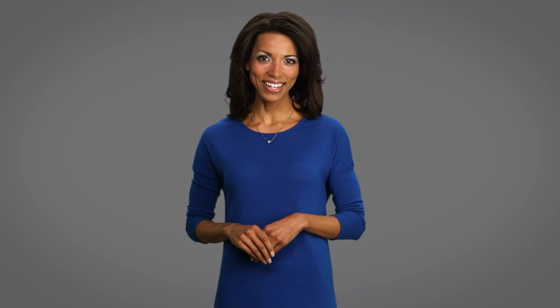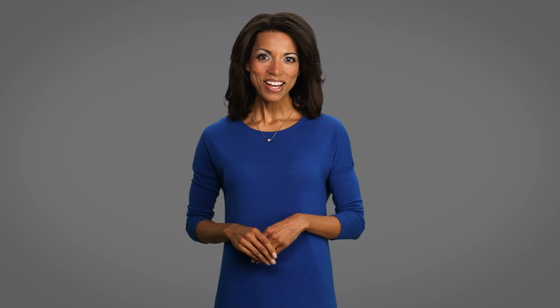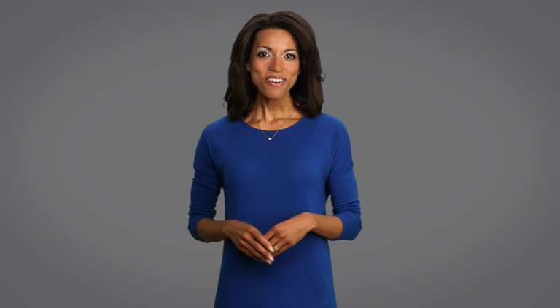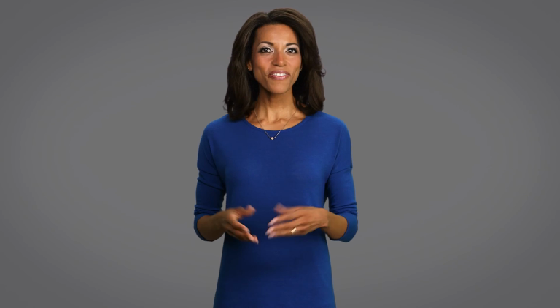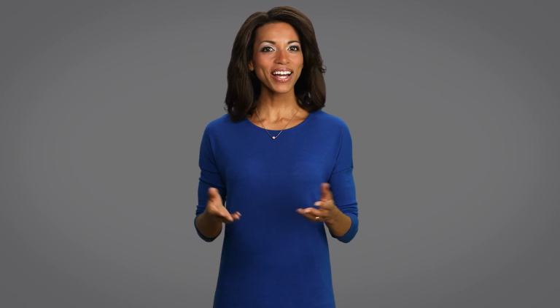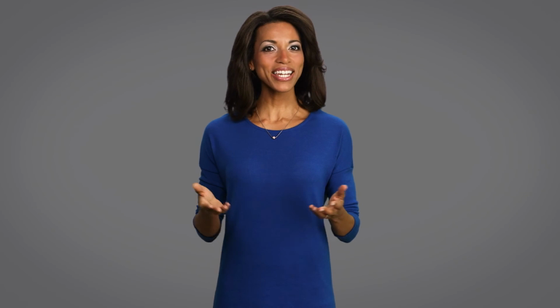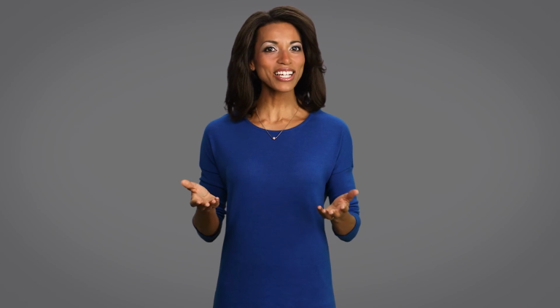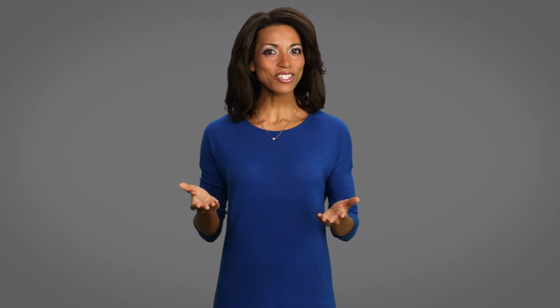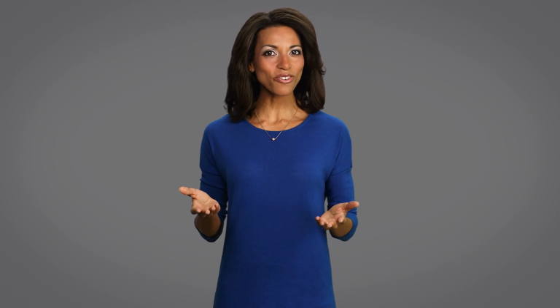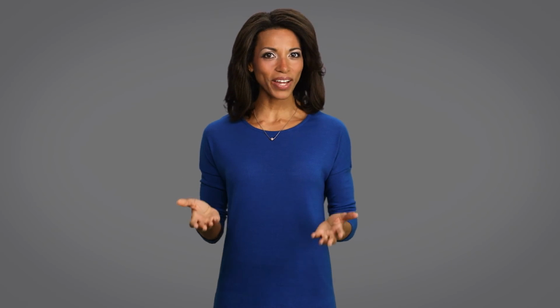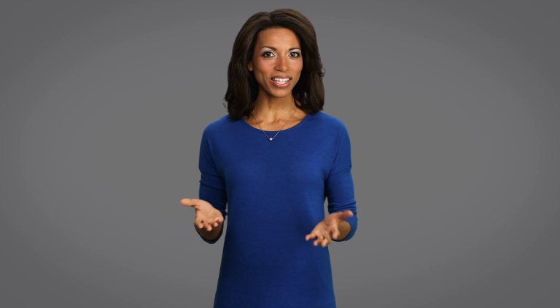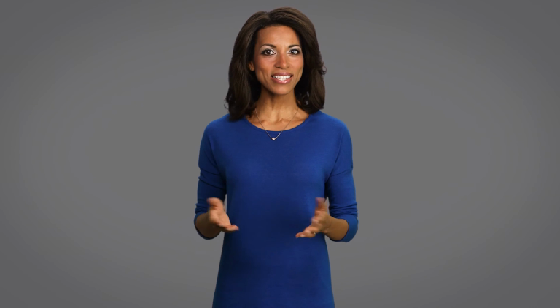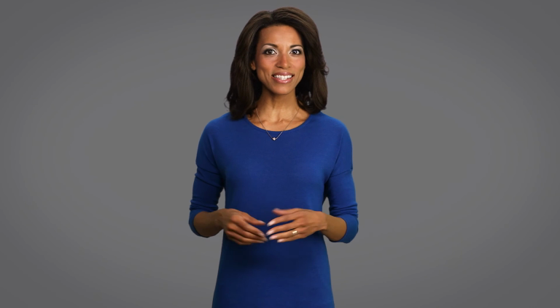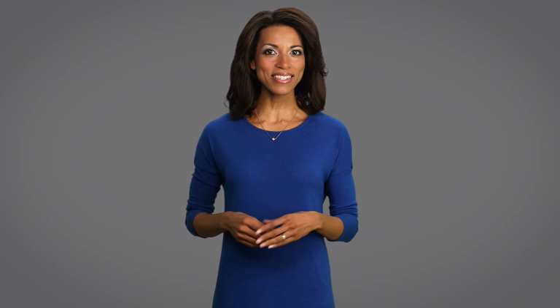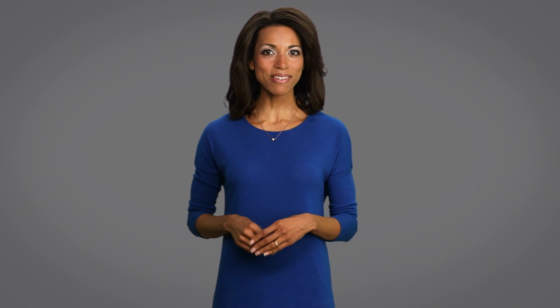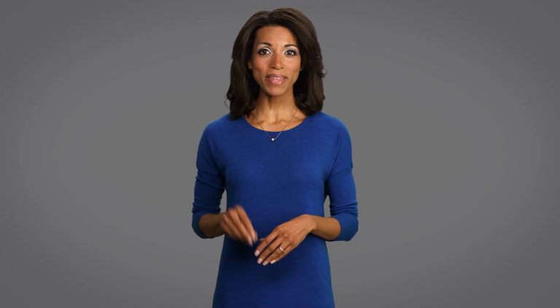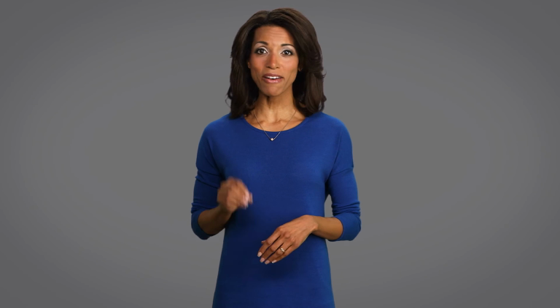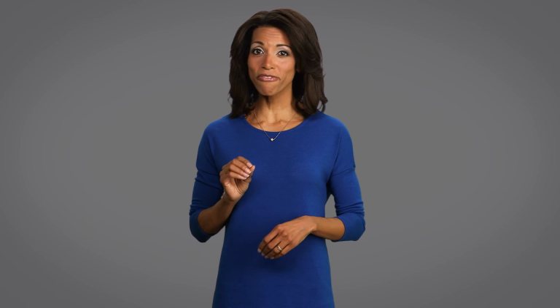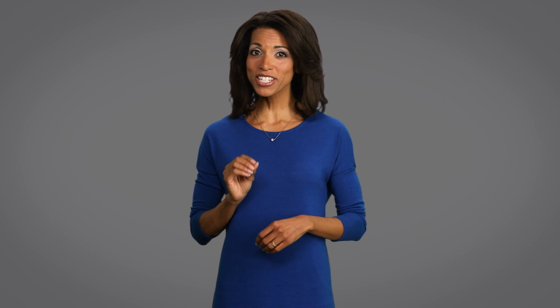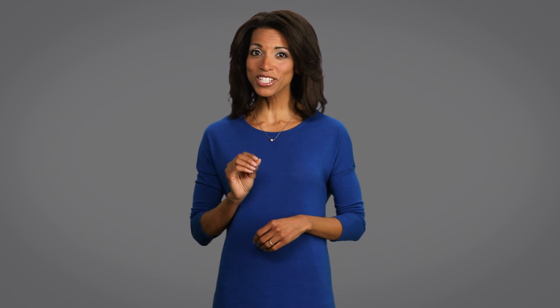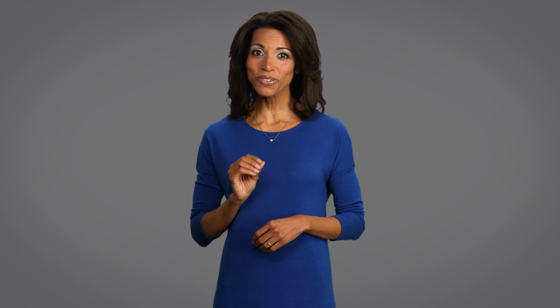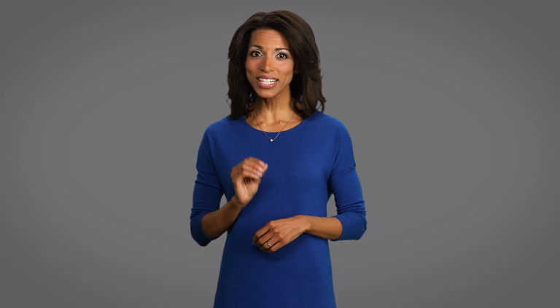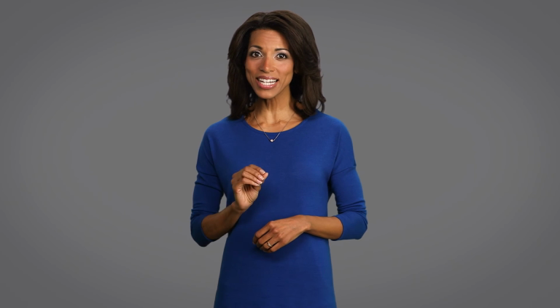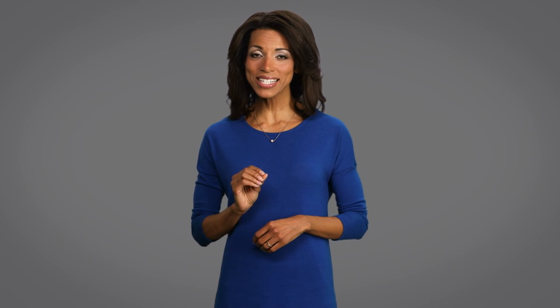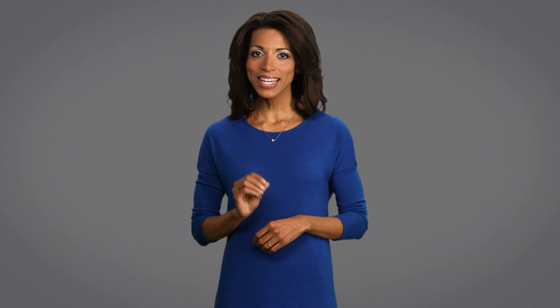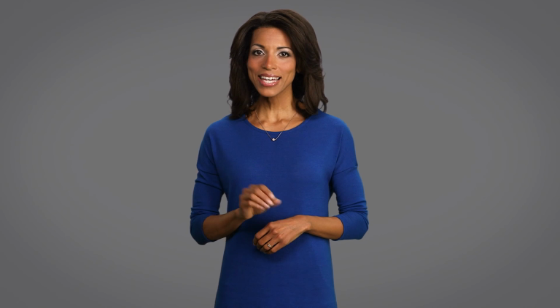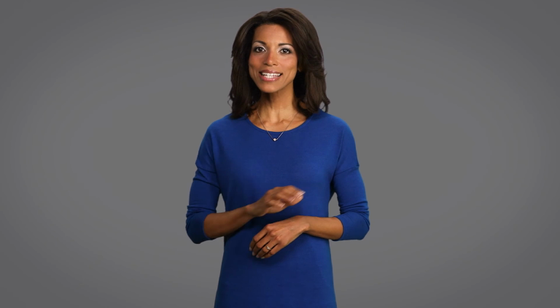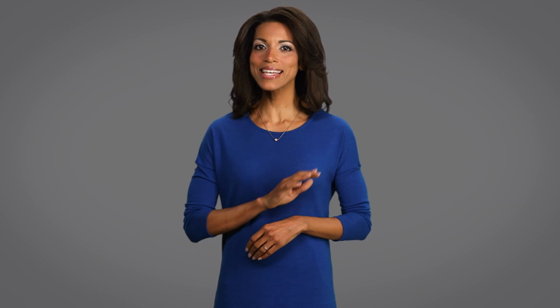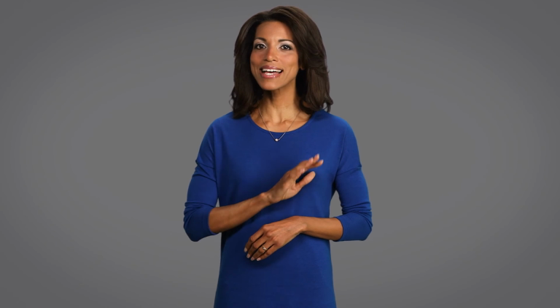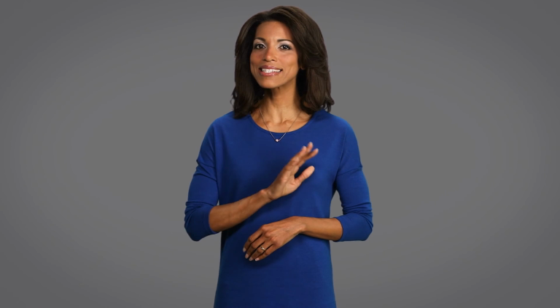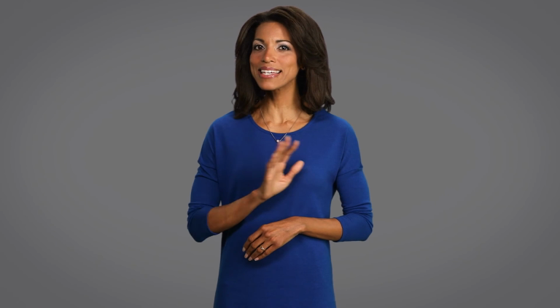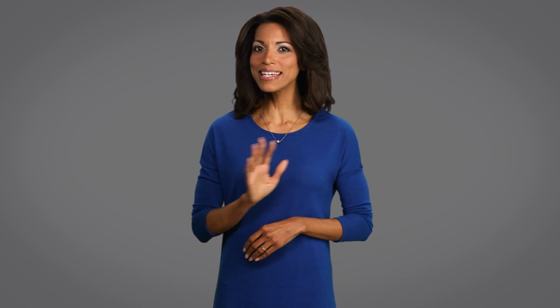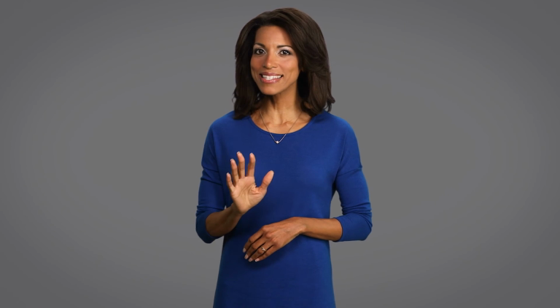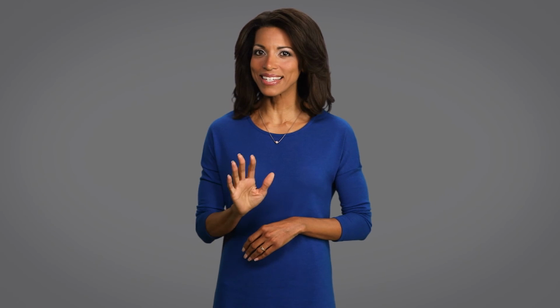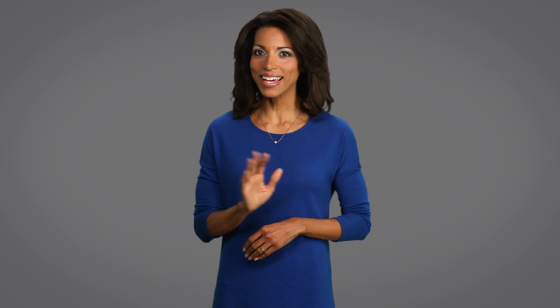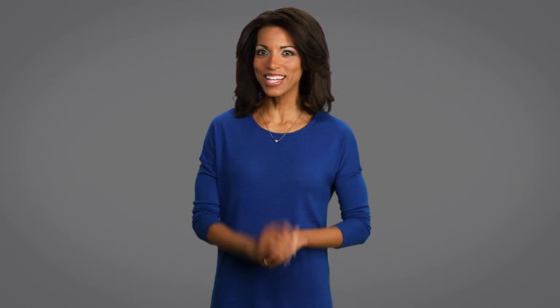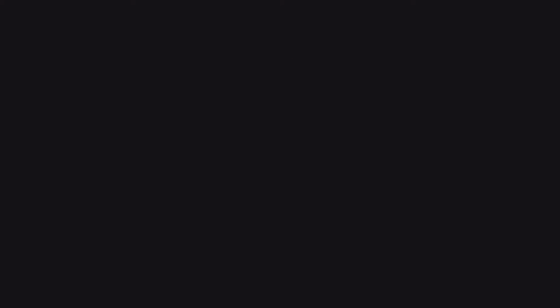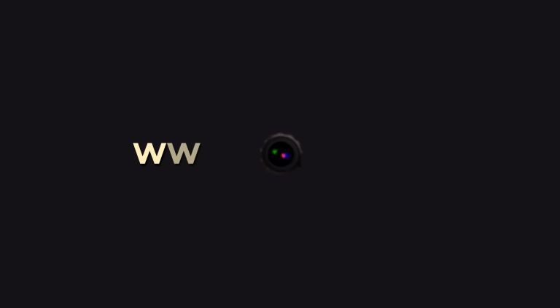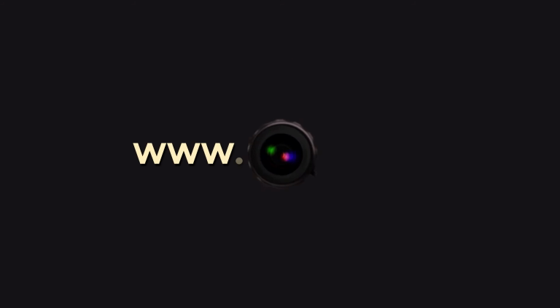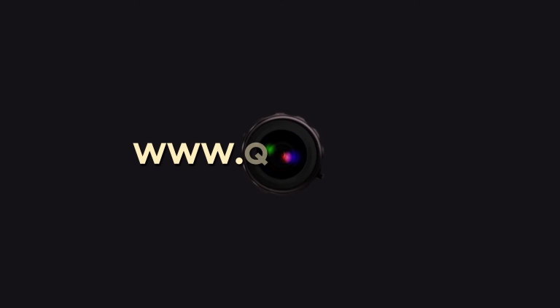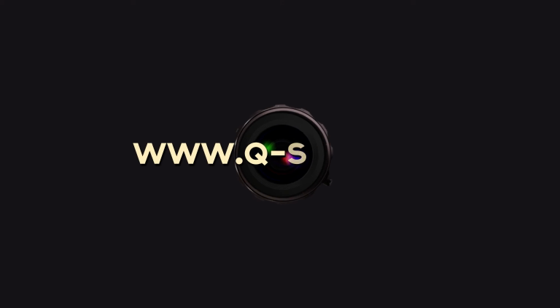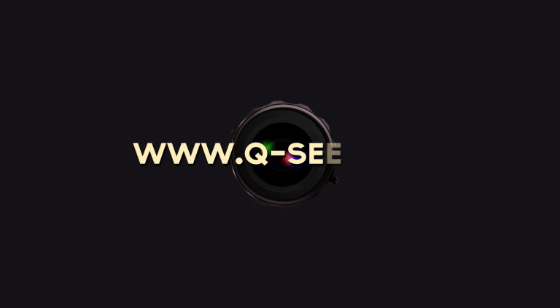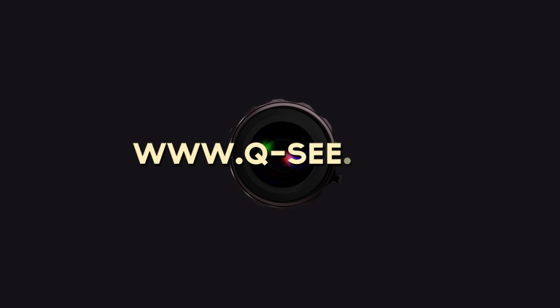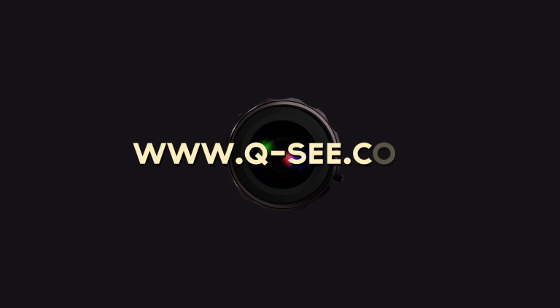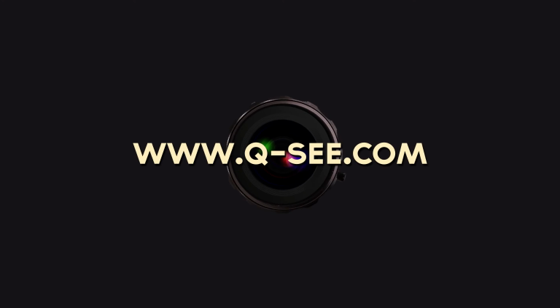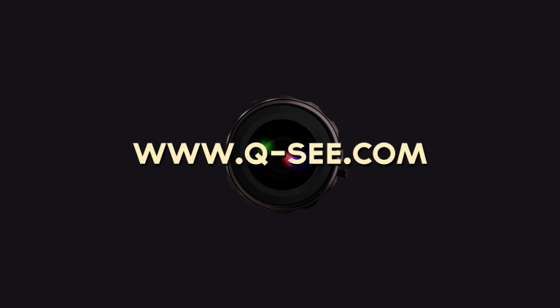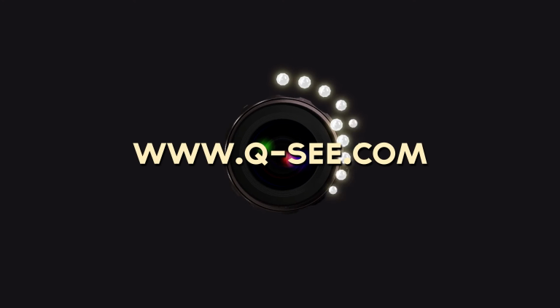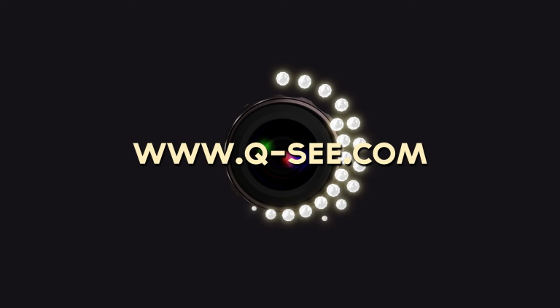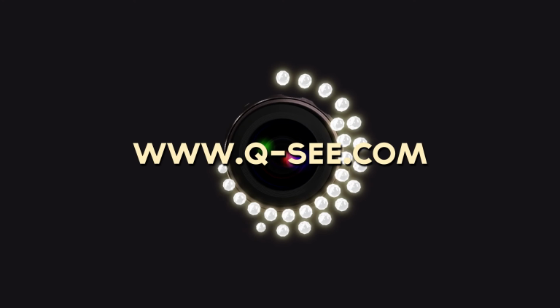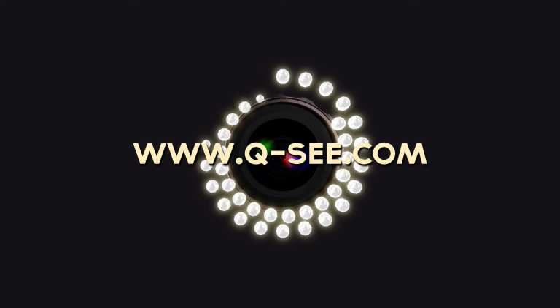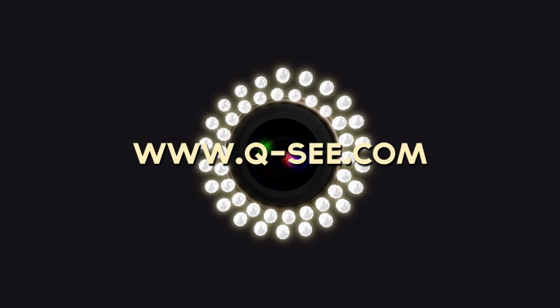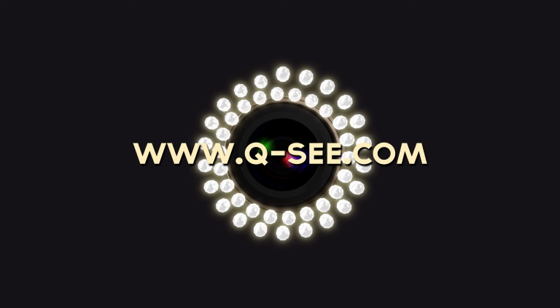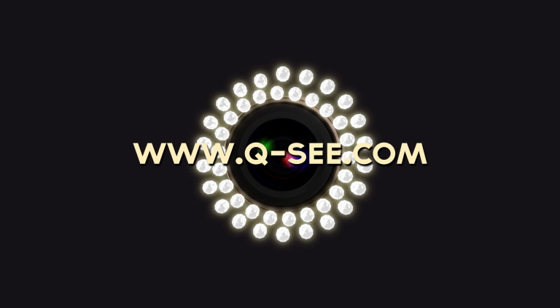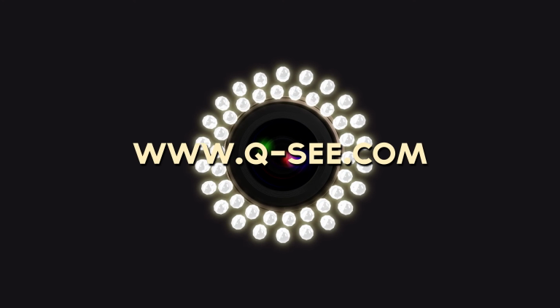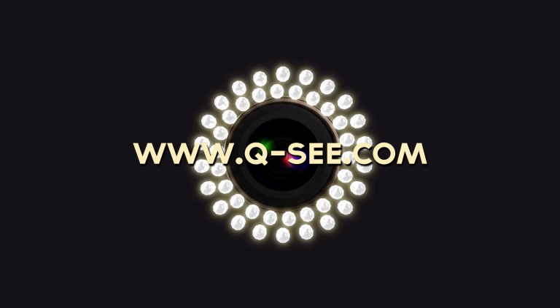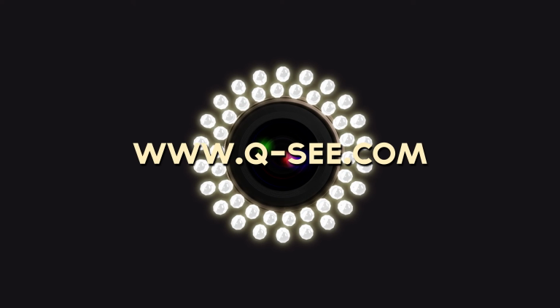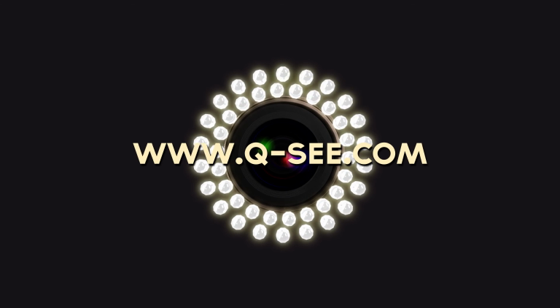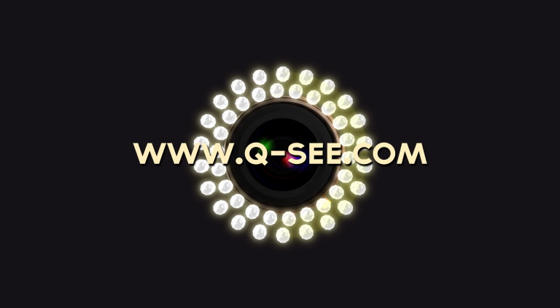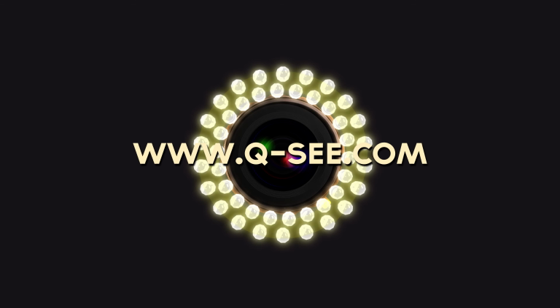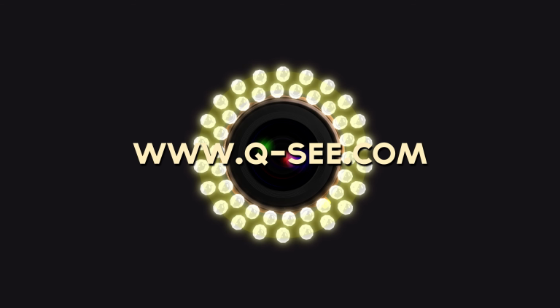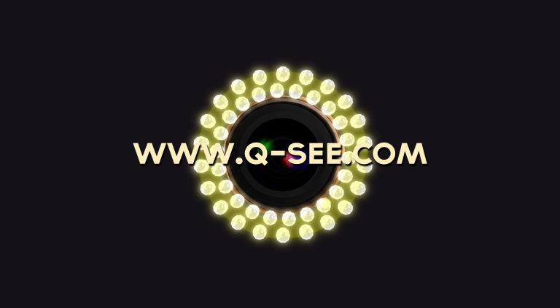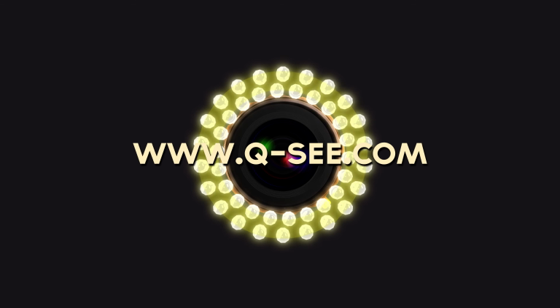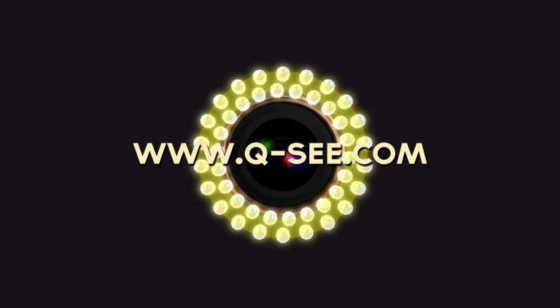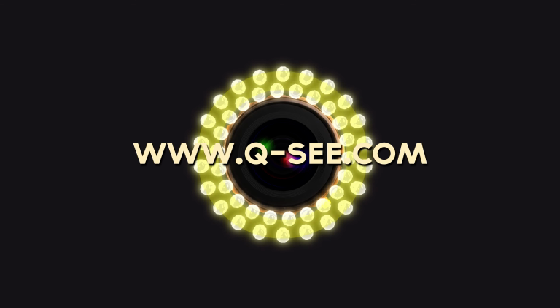Finding a surveillance system that fits your needs is as easy as visiting QC.com. I'll see you next time. Bye.